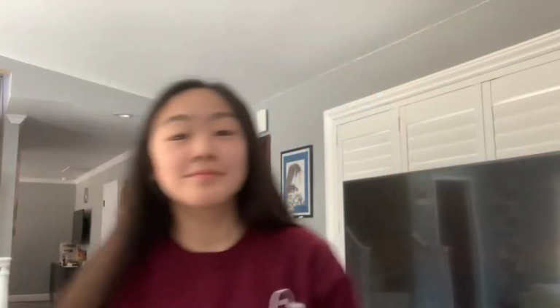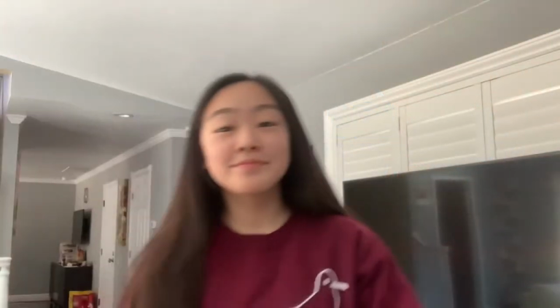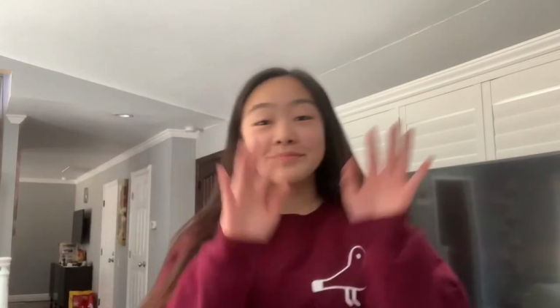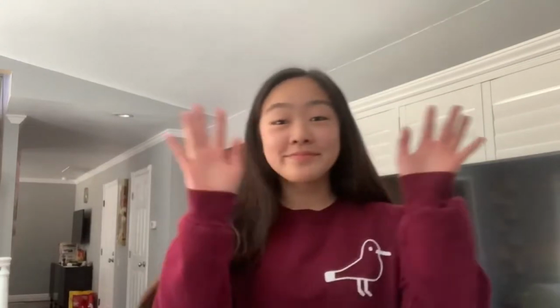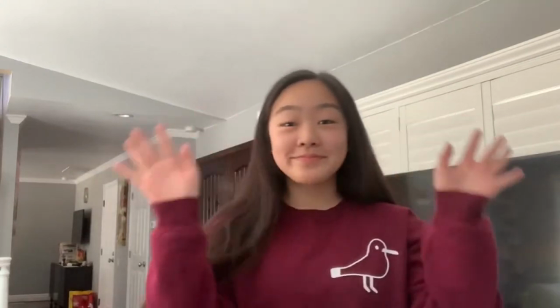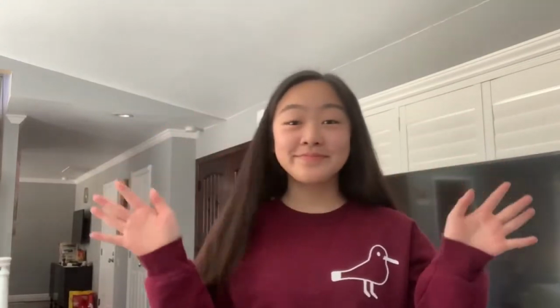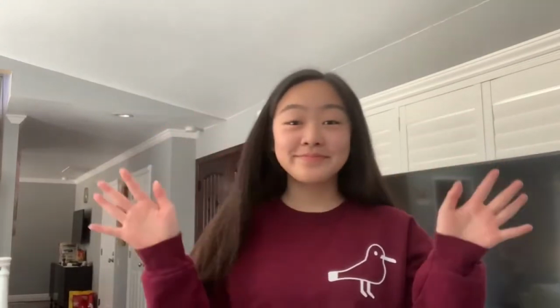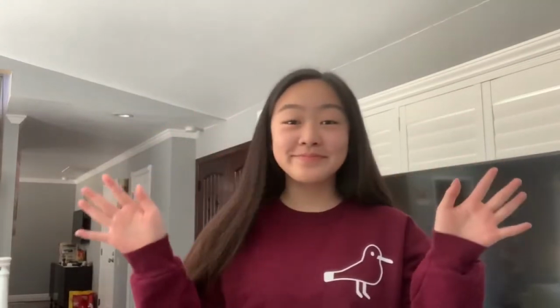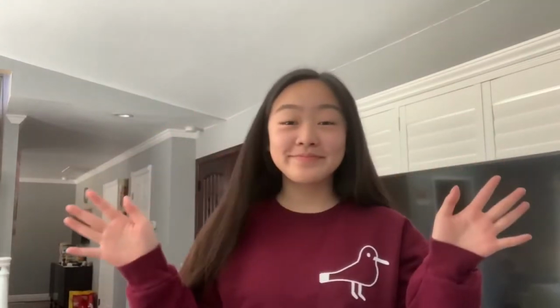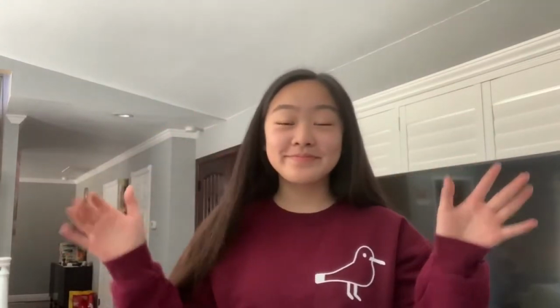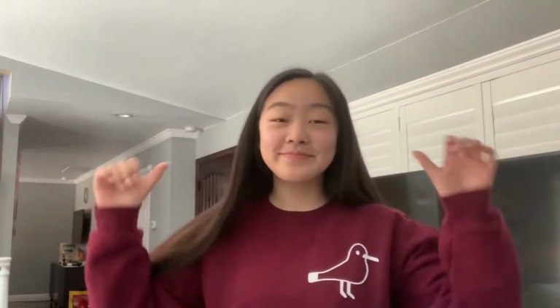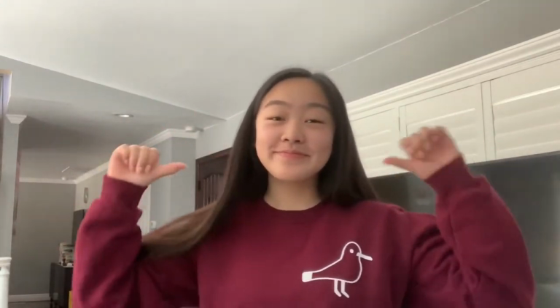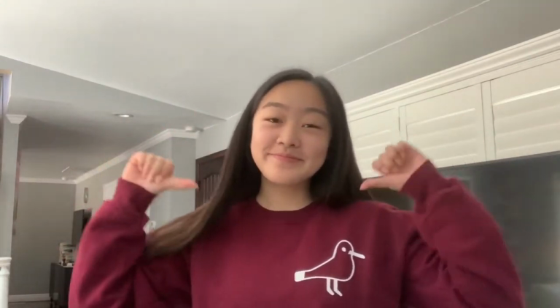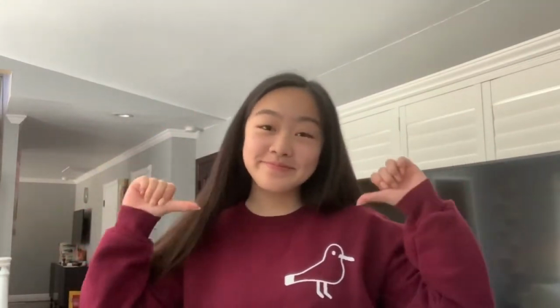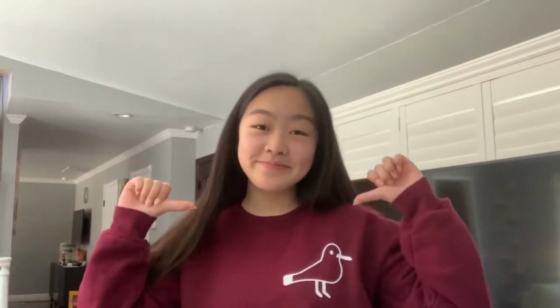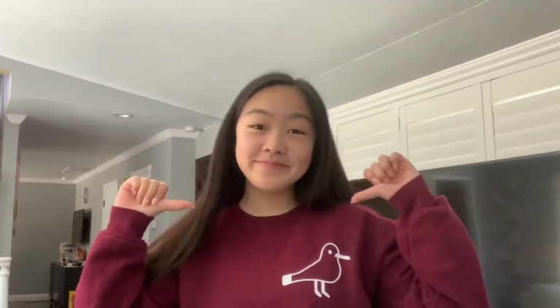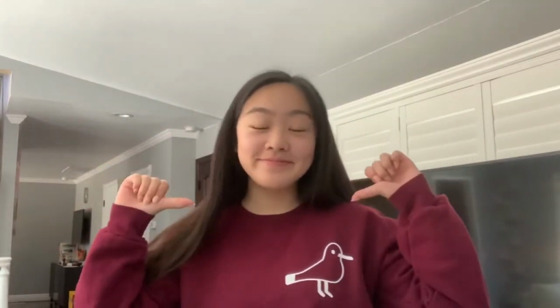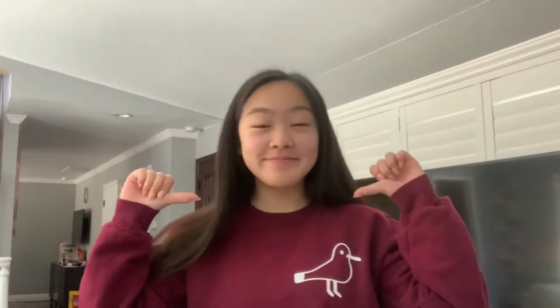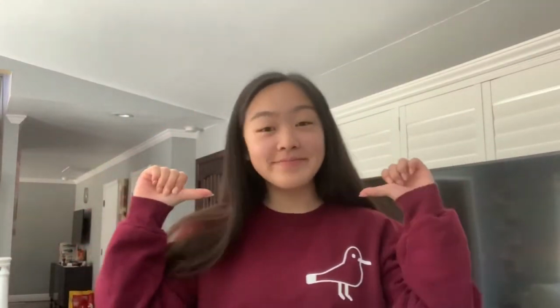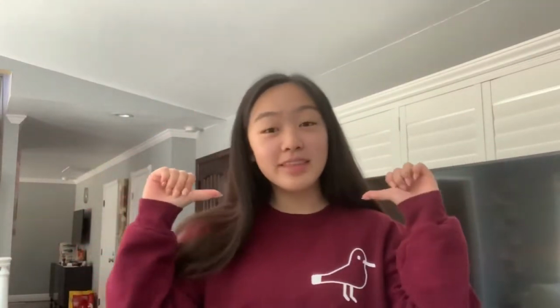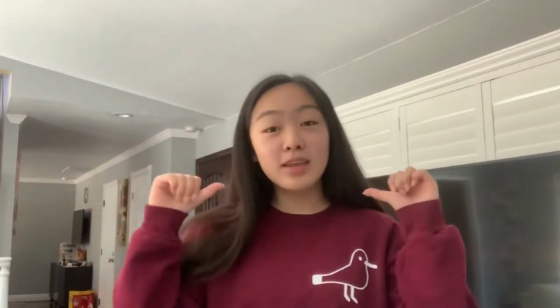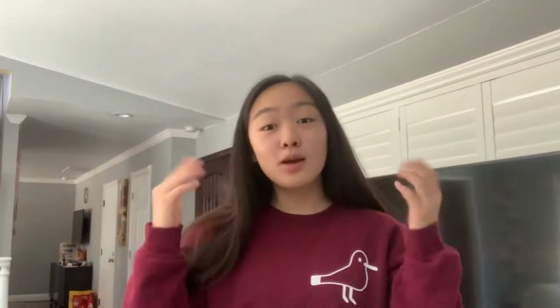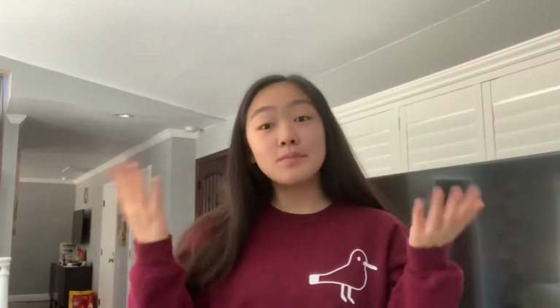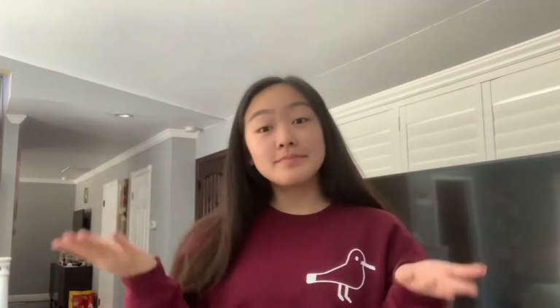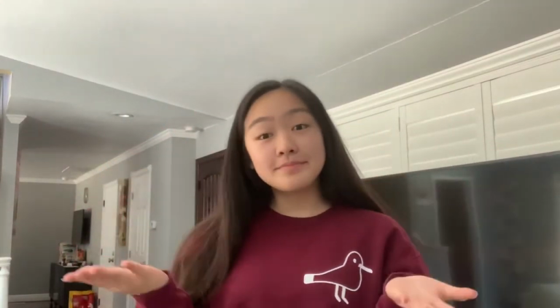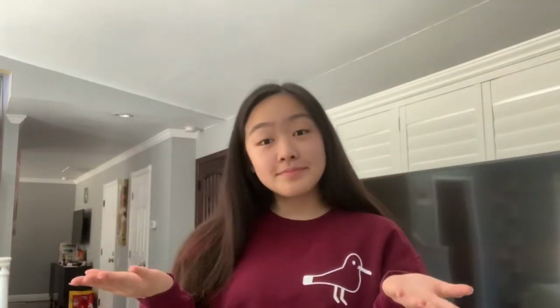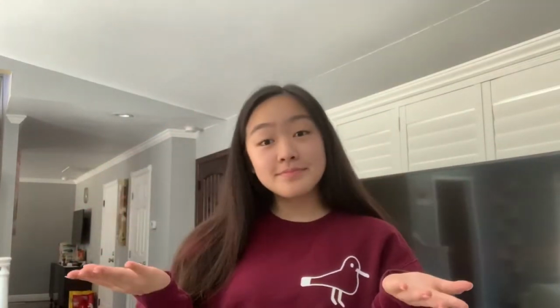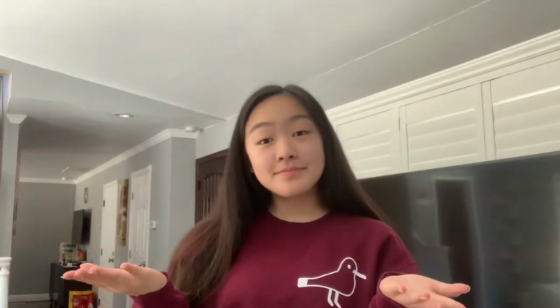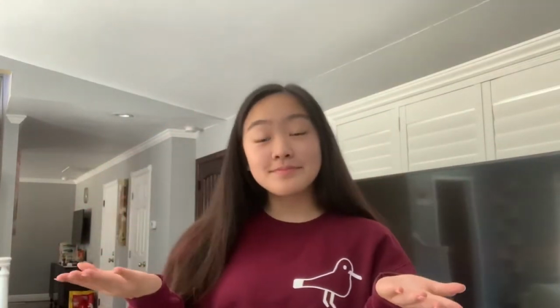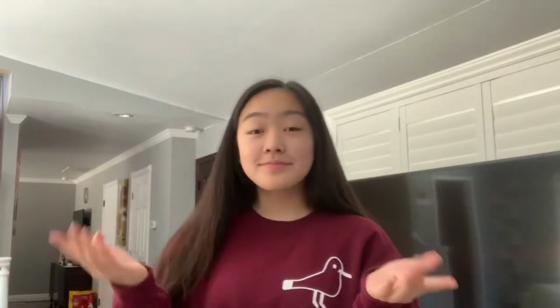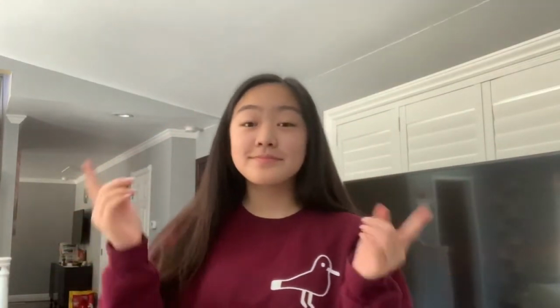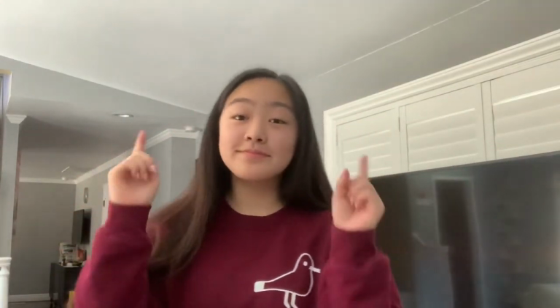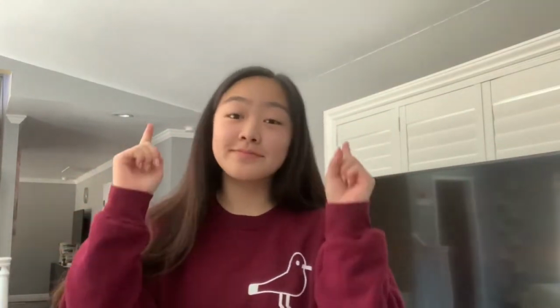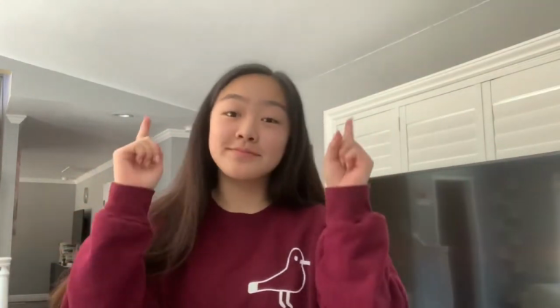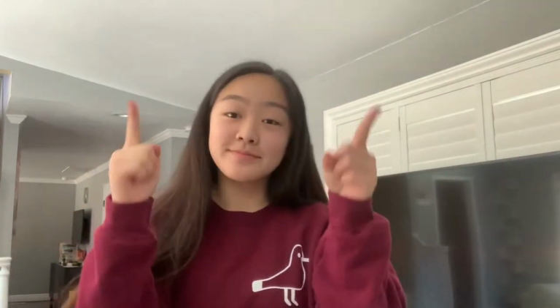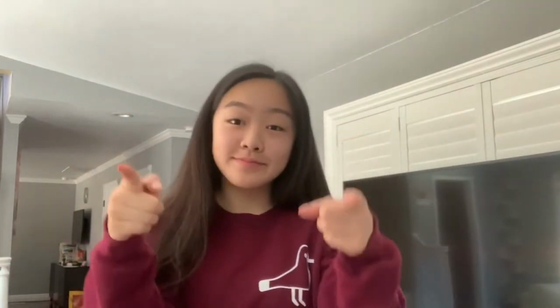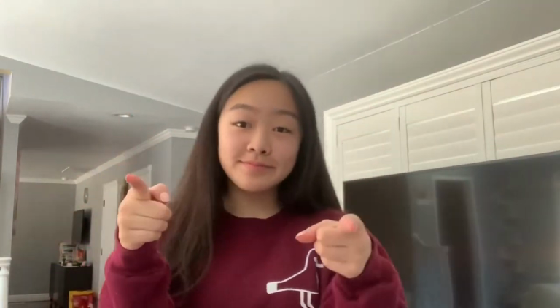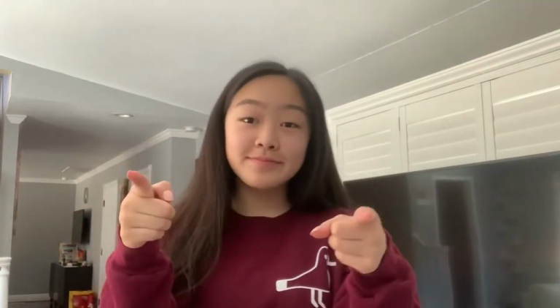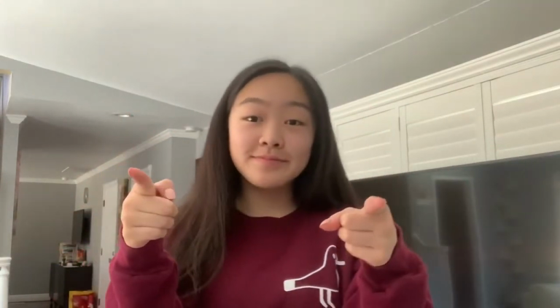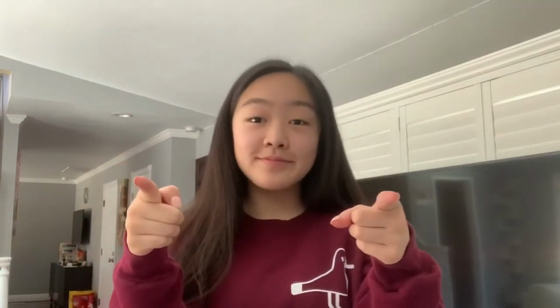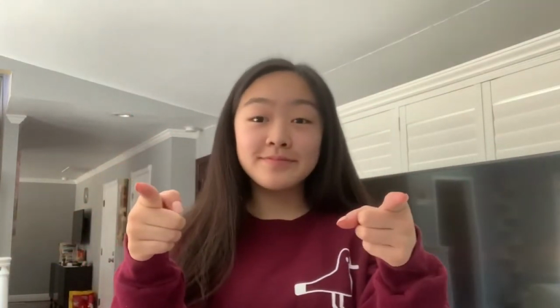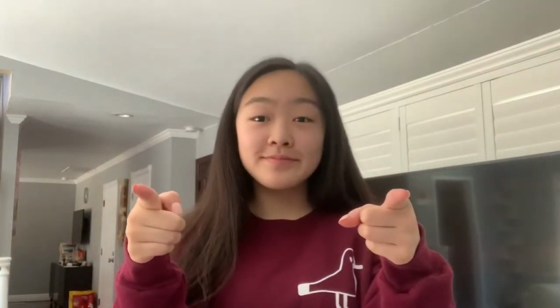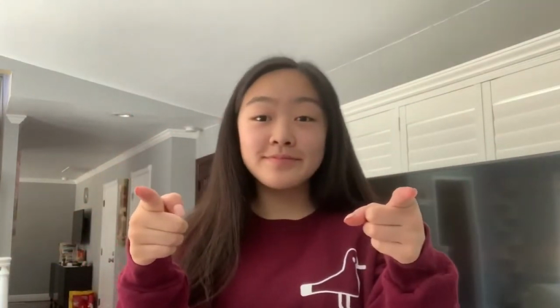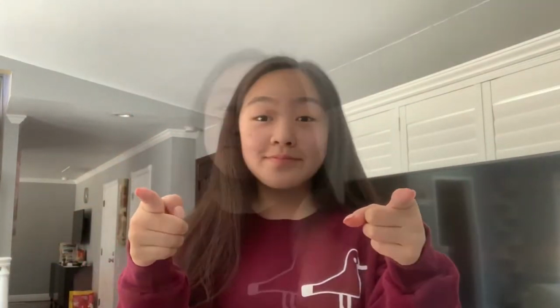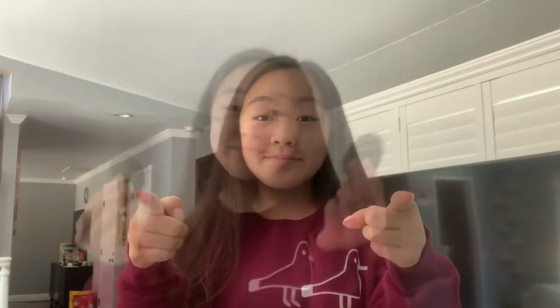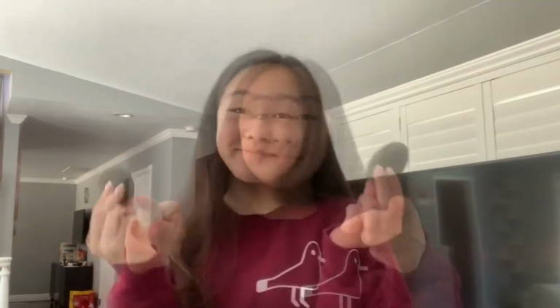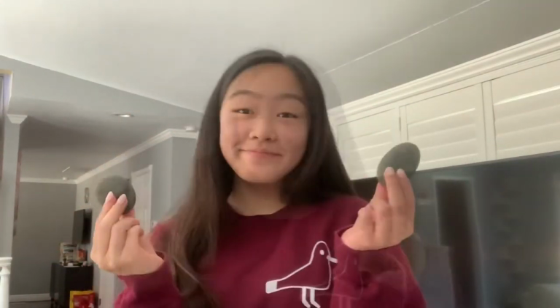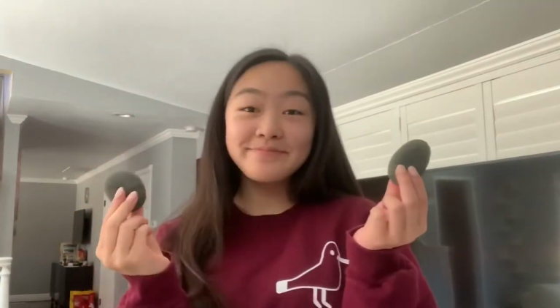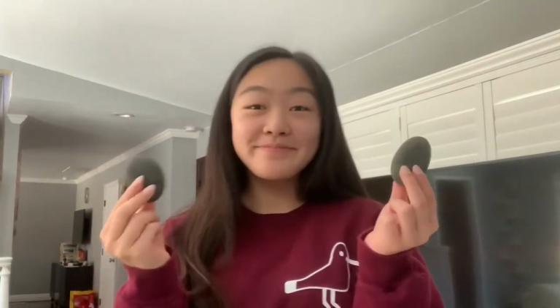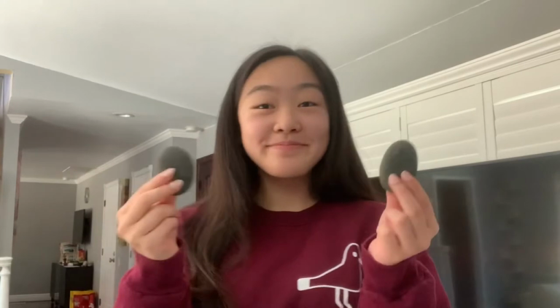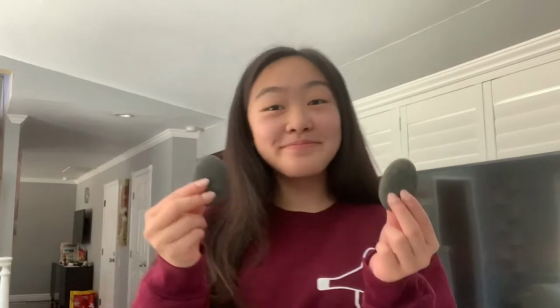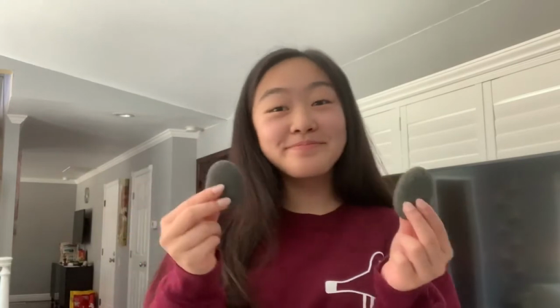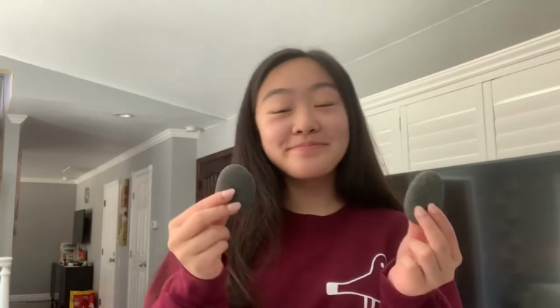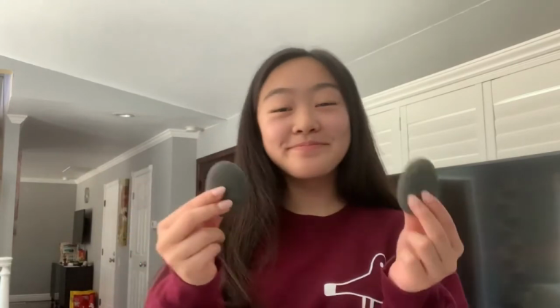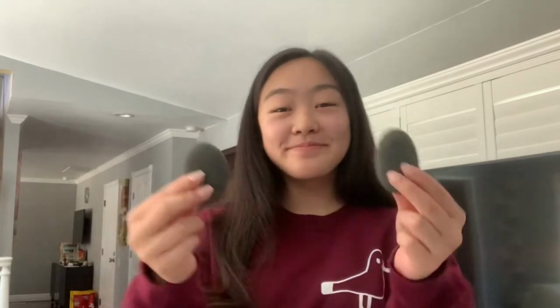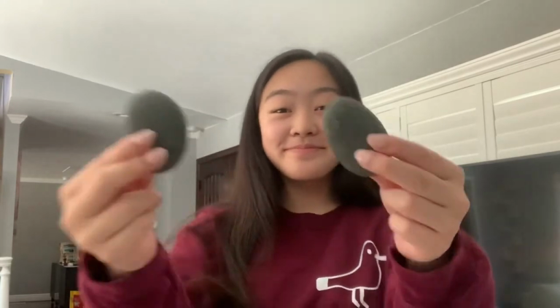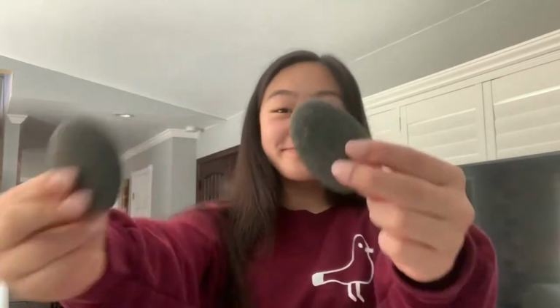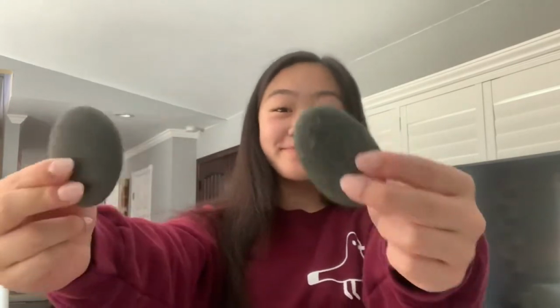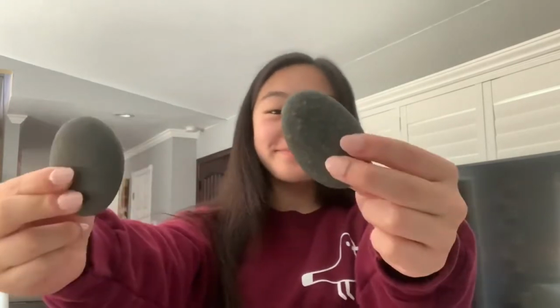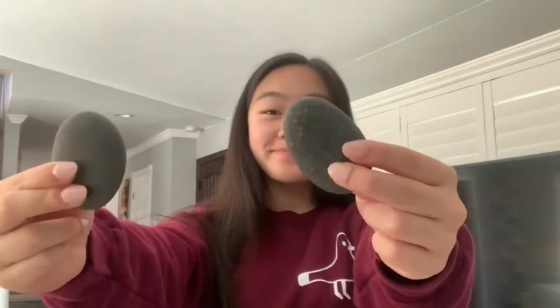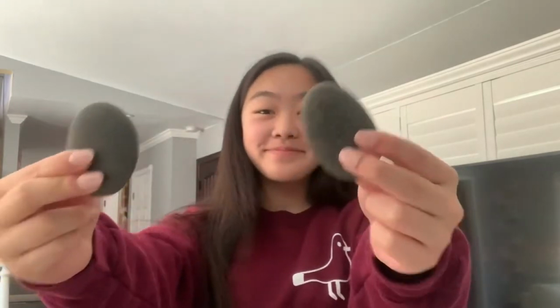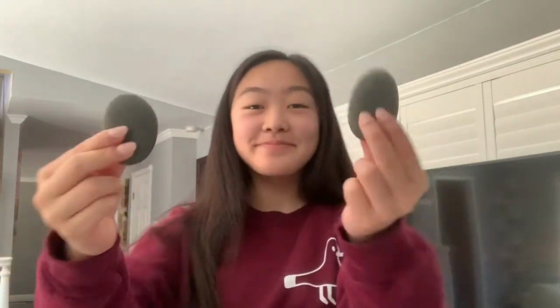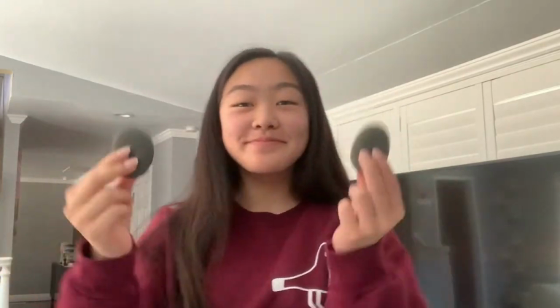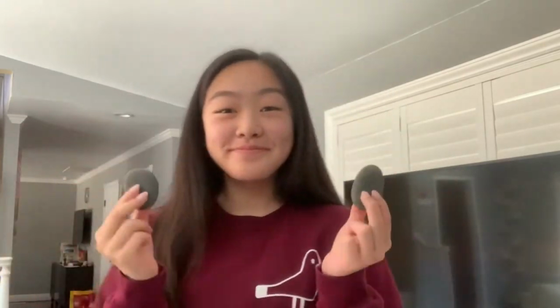Hey guys, it's me, Annabelle, and today I'm going to be showing you how to paint these rocks into bees.